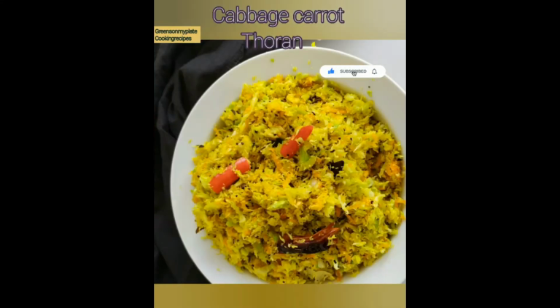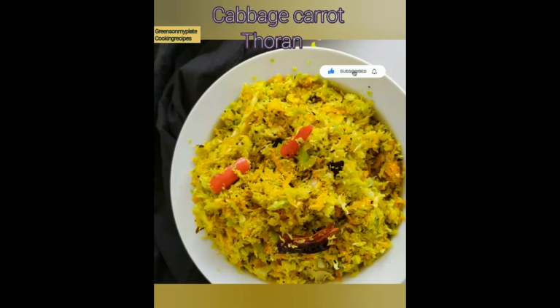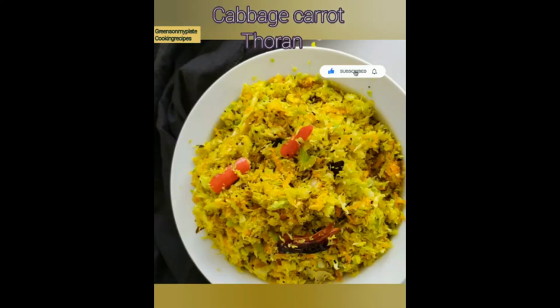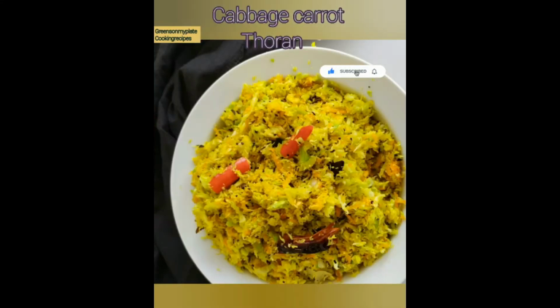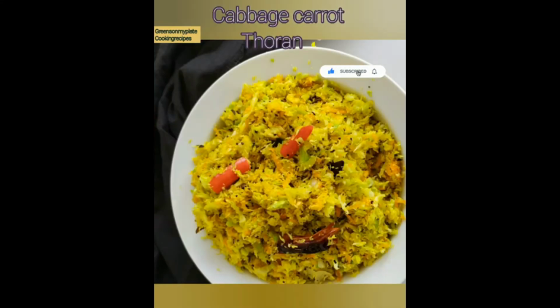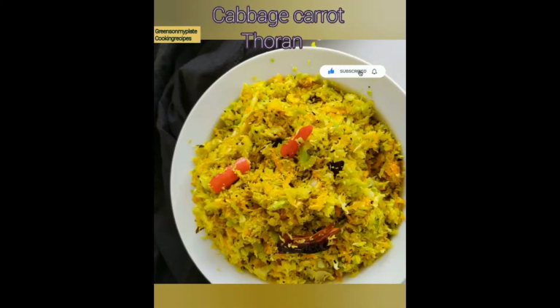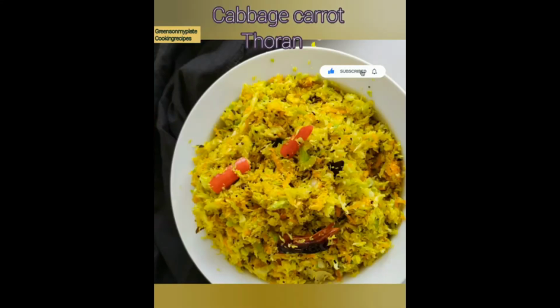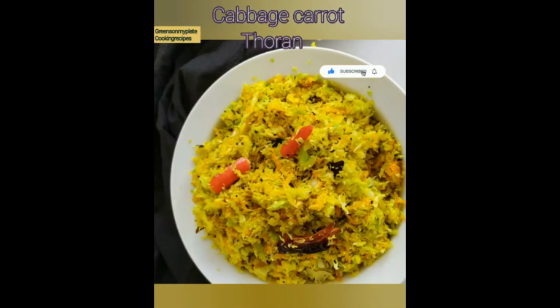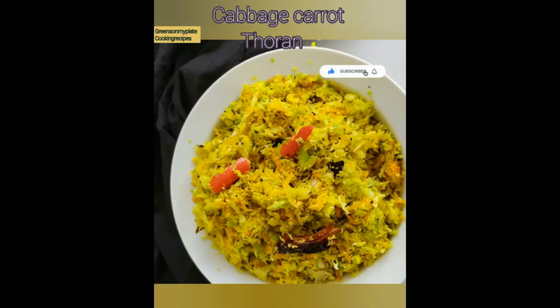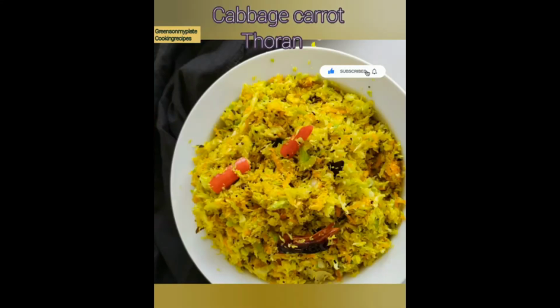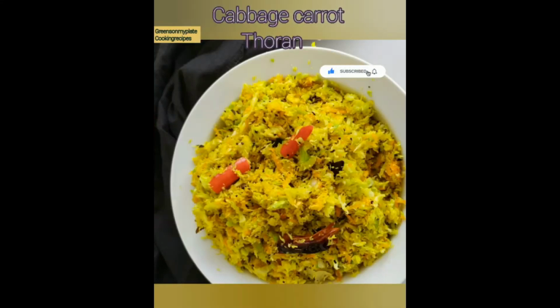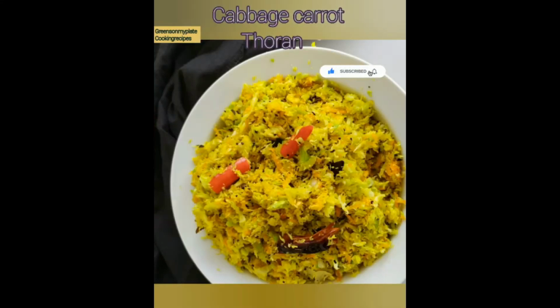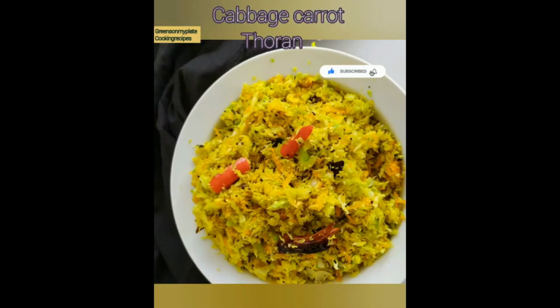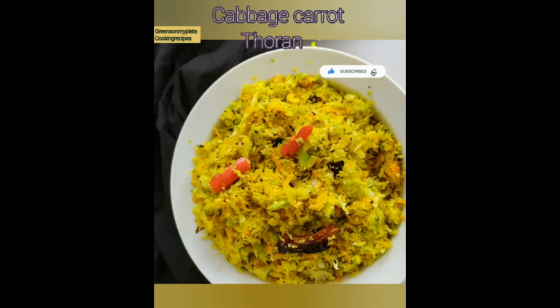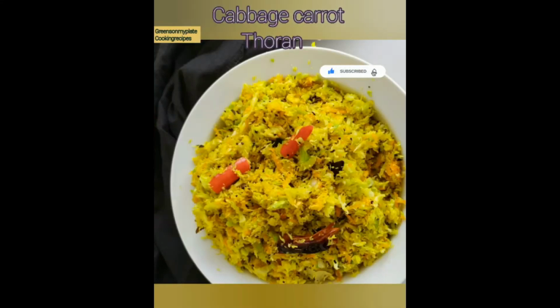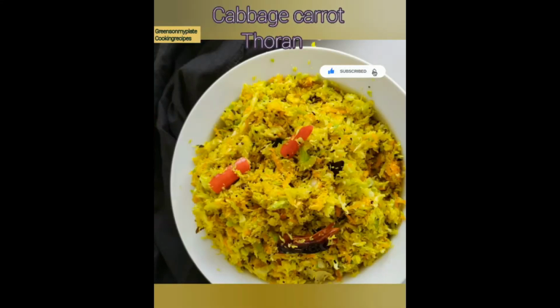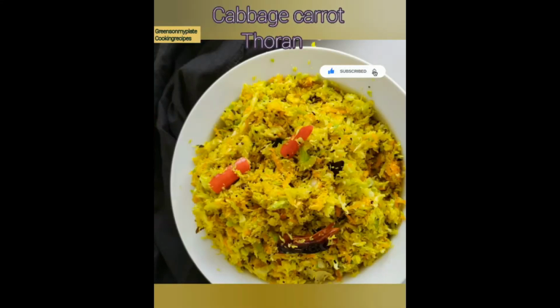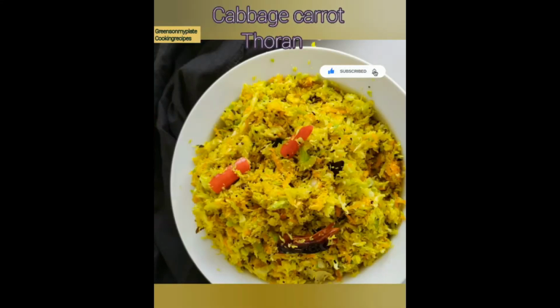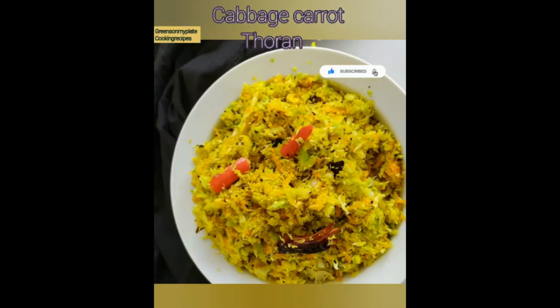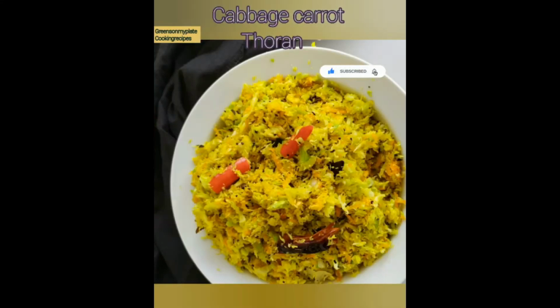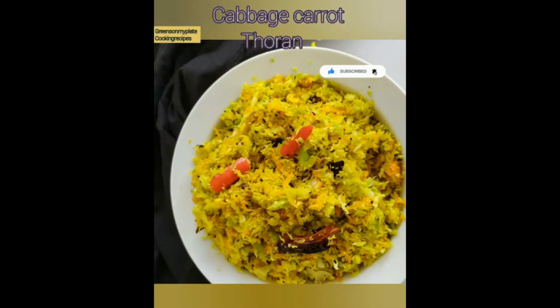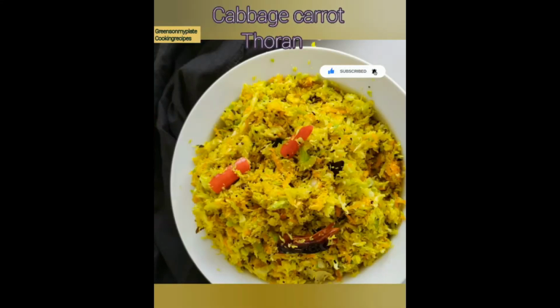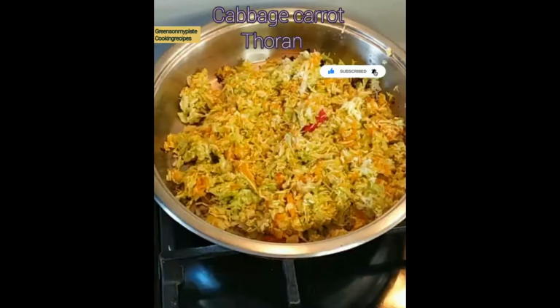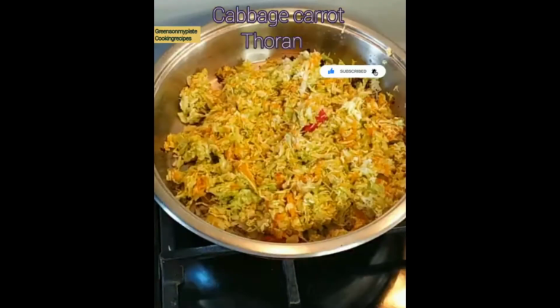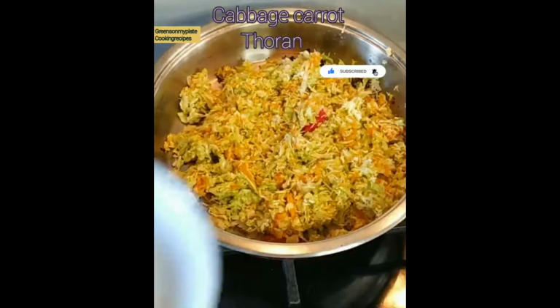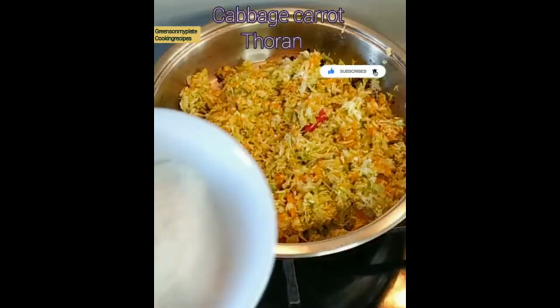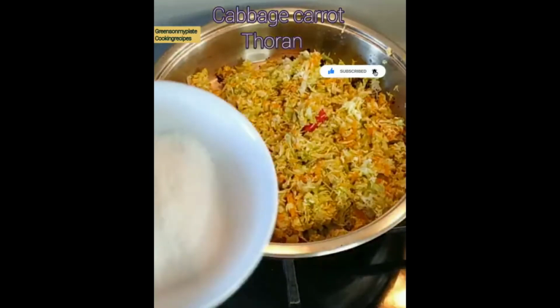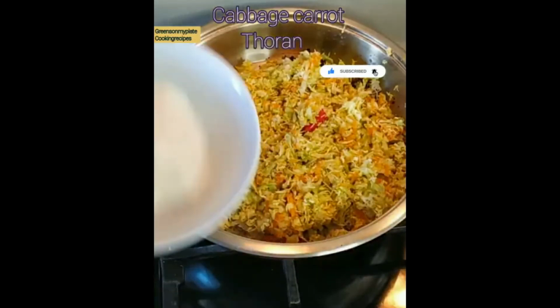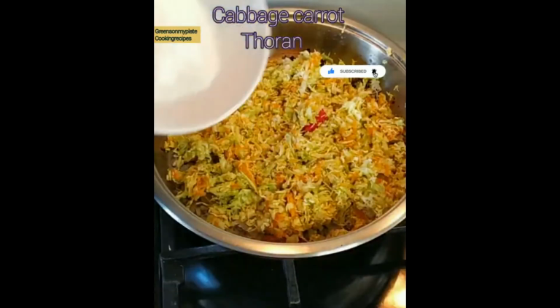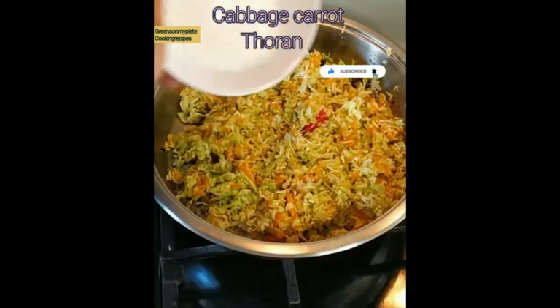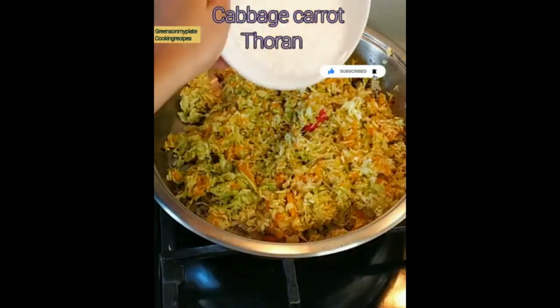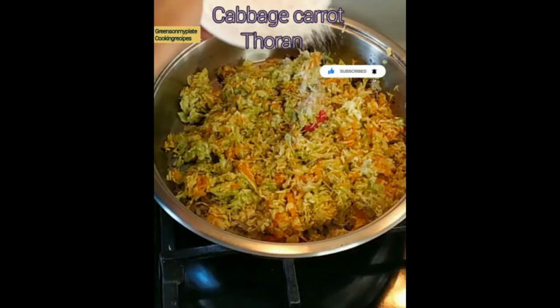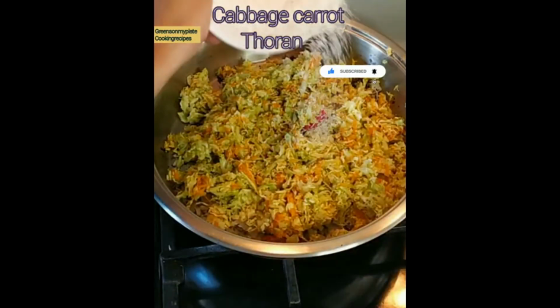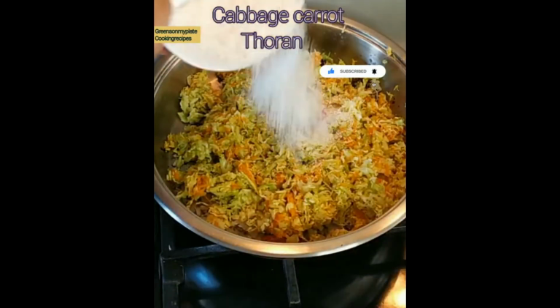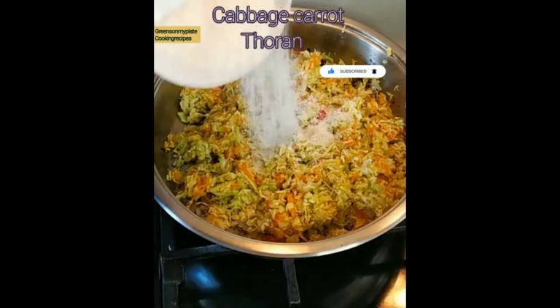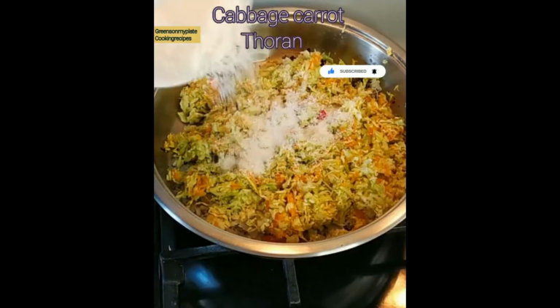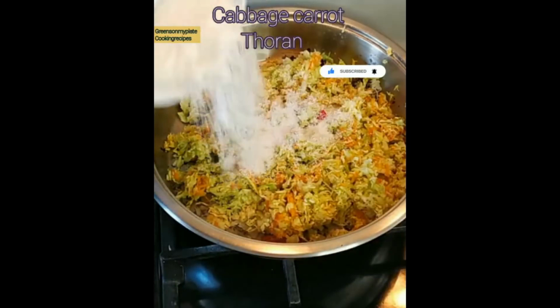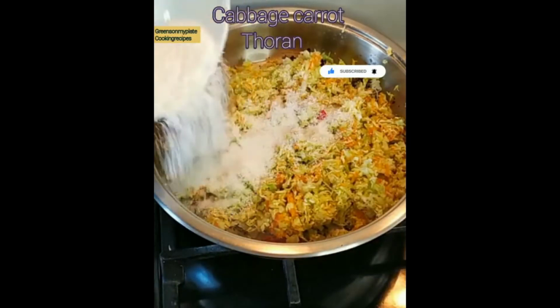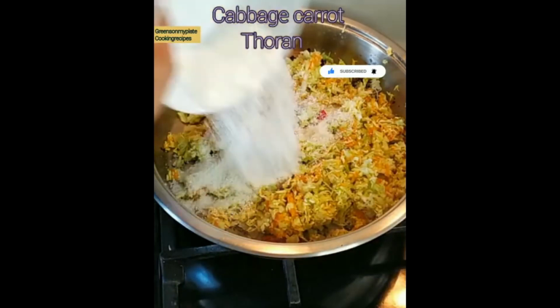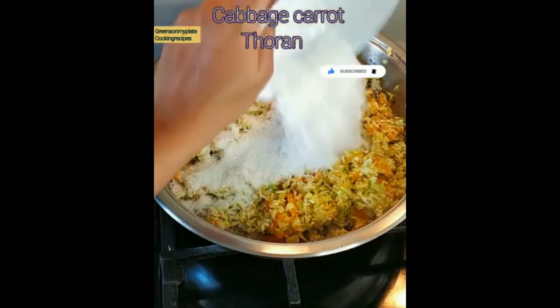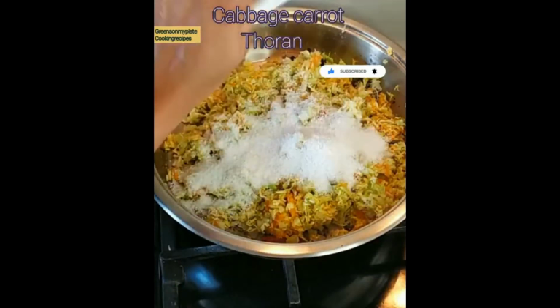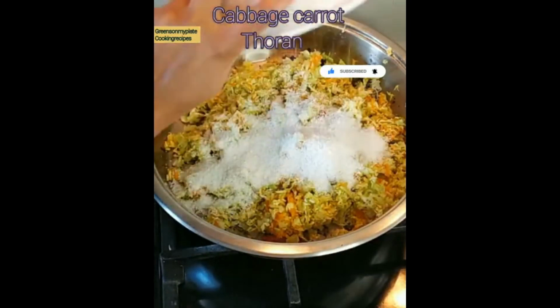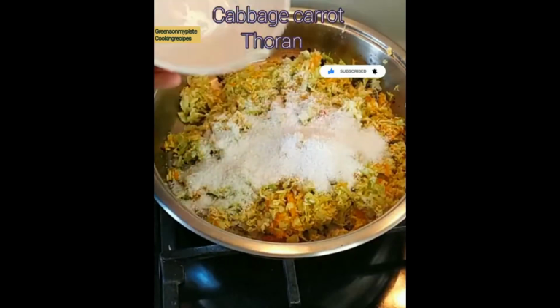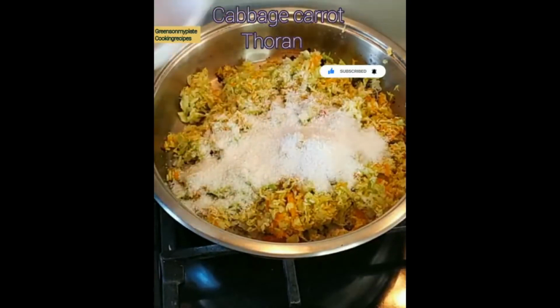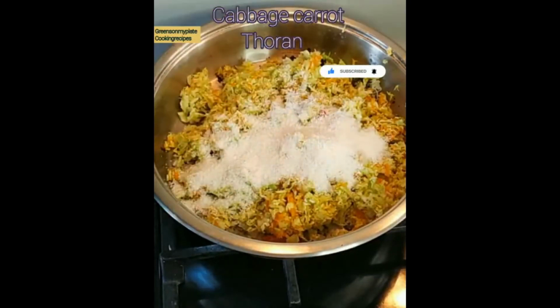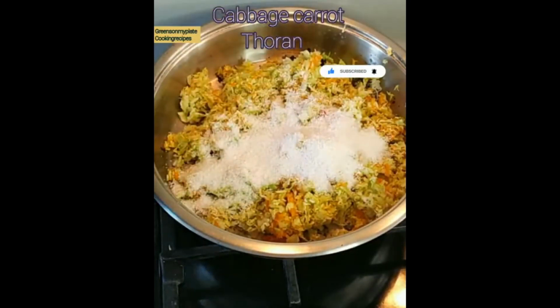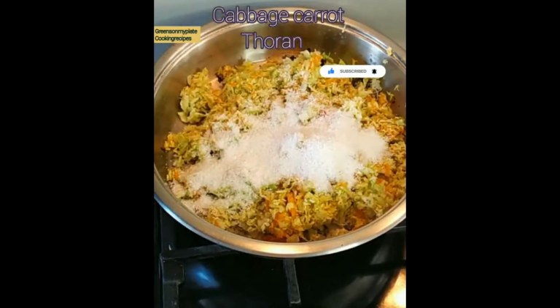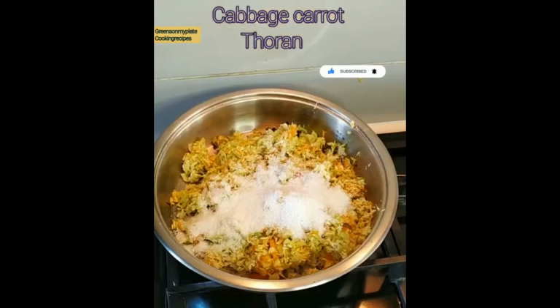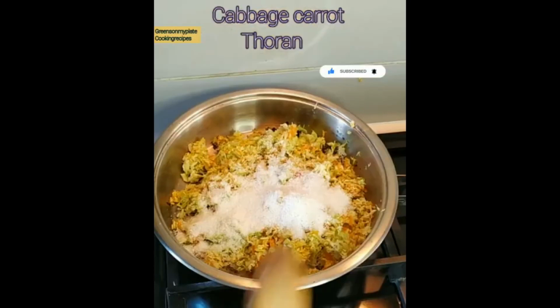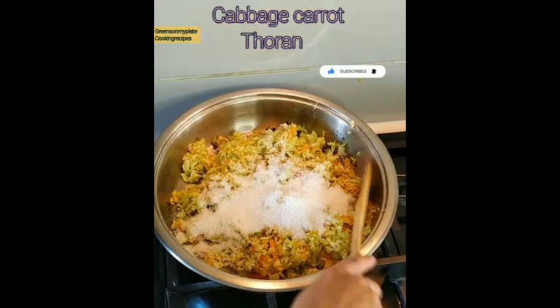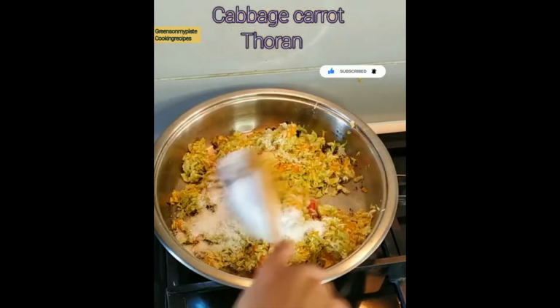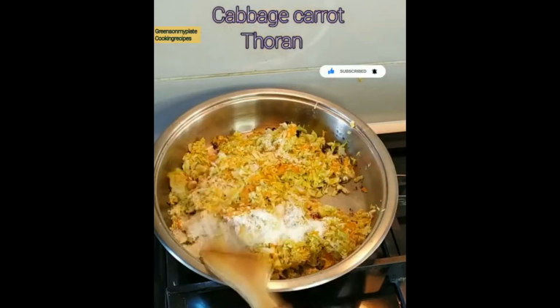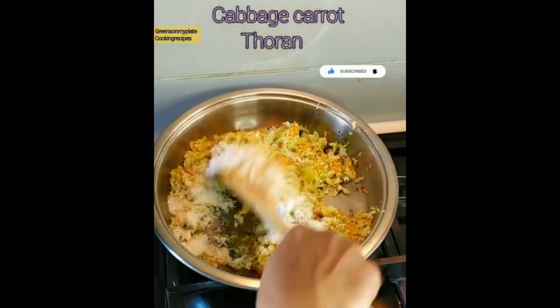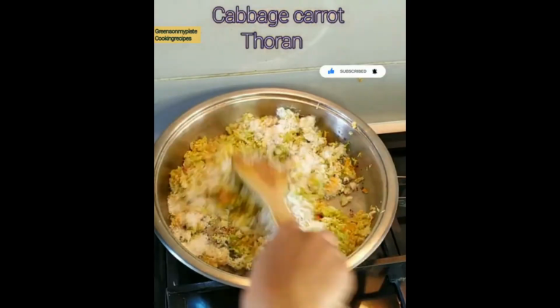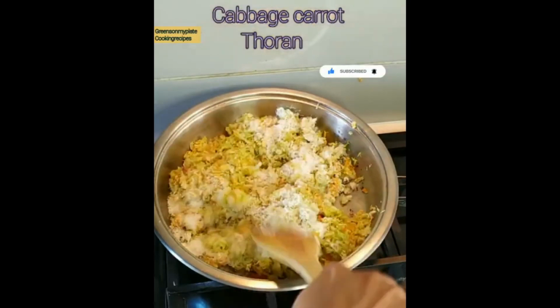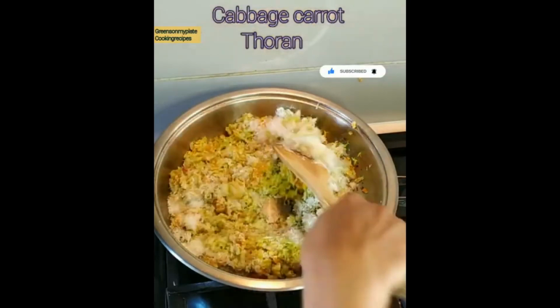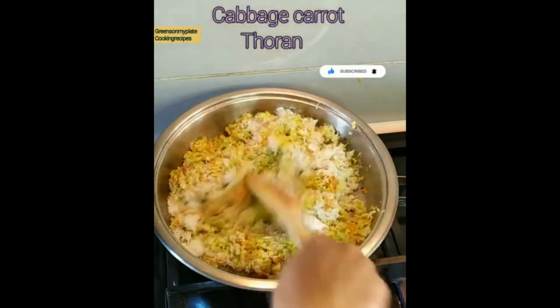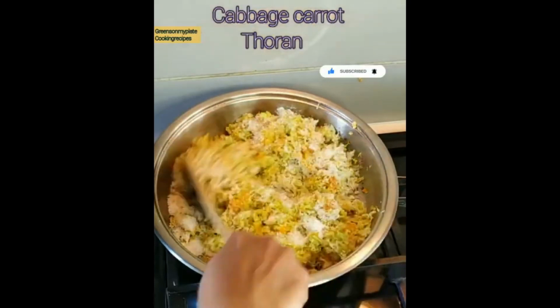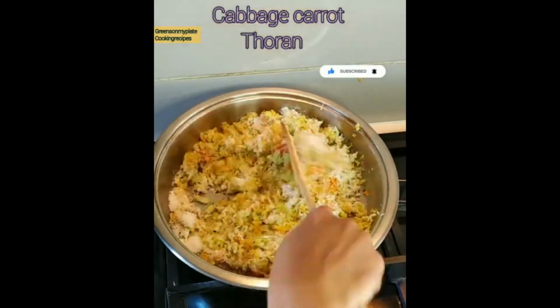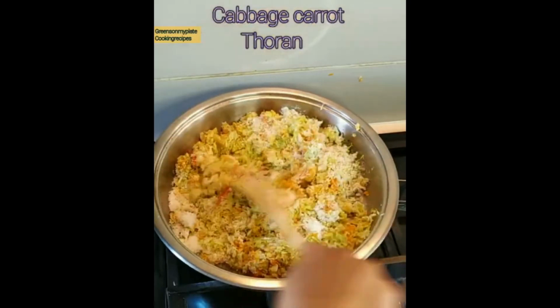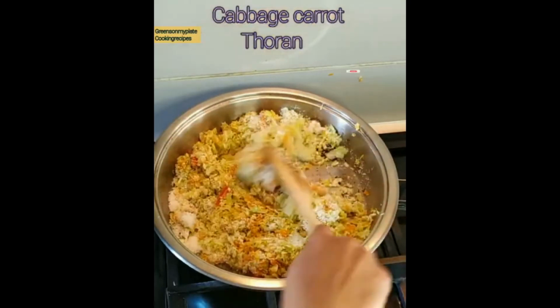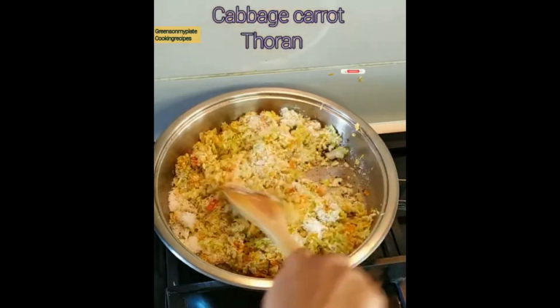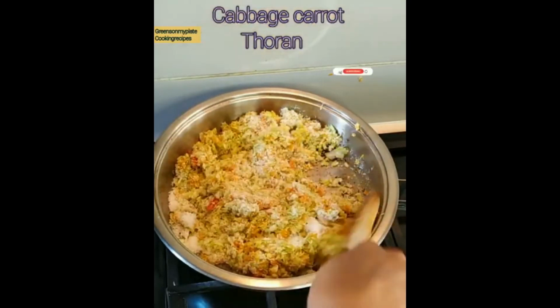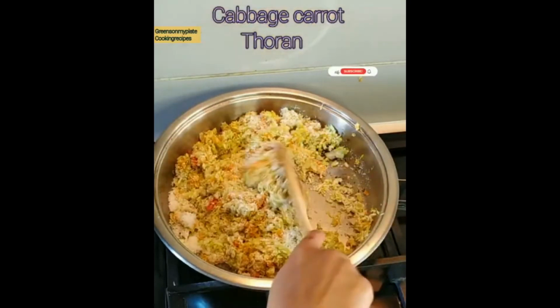We are going to make this delicious cabbage curry by adding the last ingredient, which is 1¼ cup of grated or shredded coconut. Adding coconut makes this a healthy instant cabbage and carrot toran.